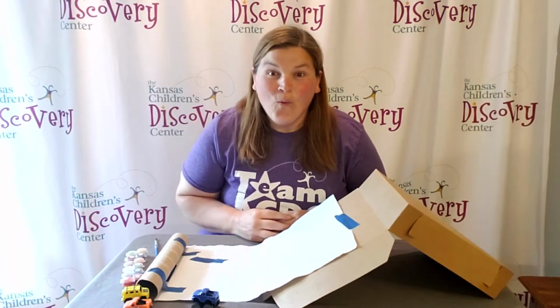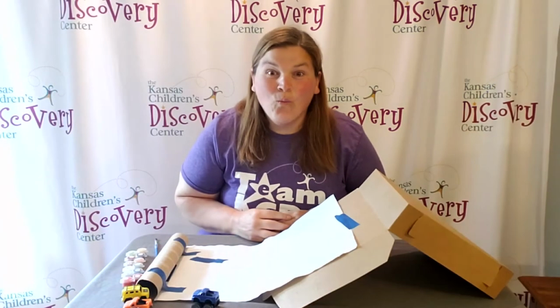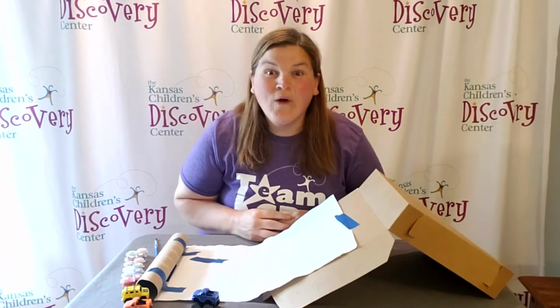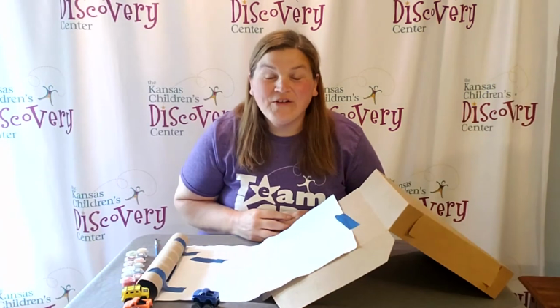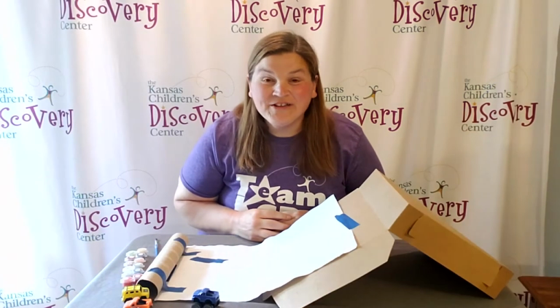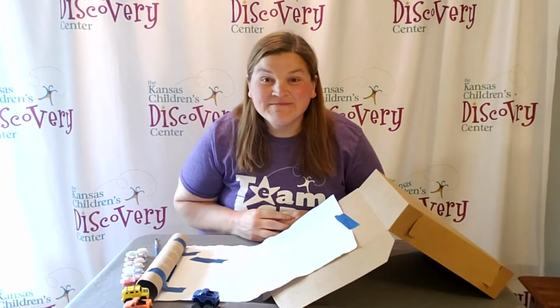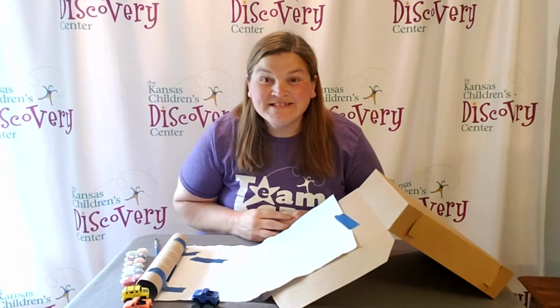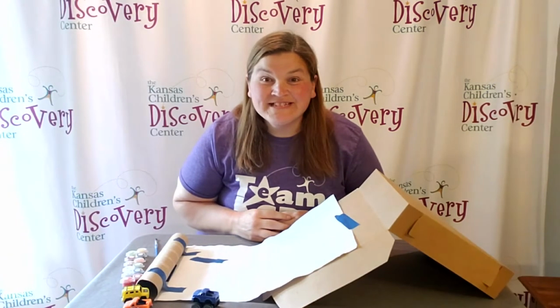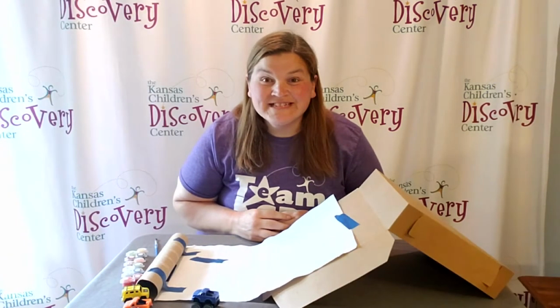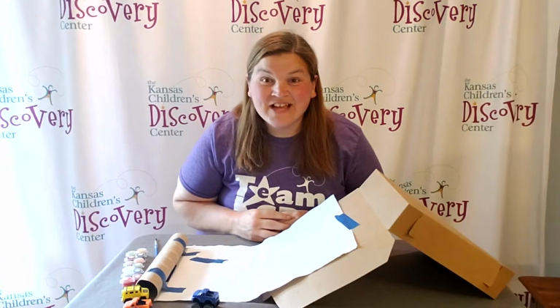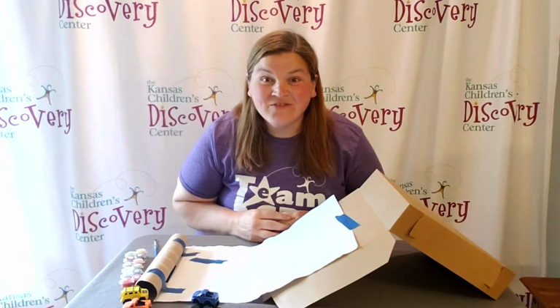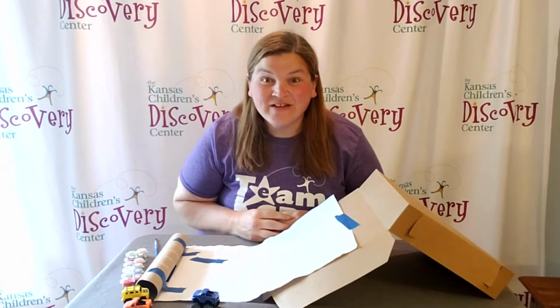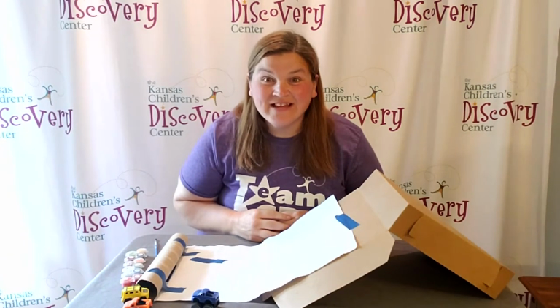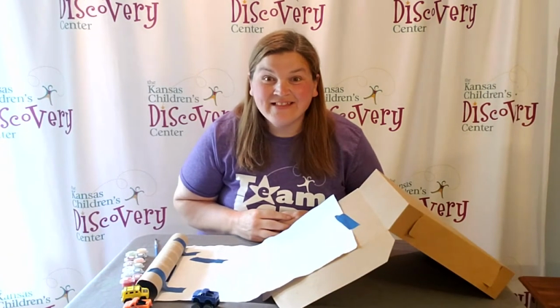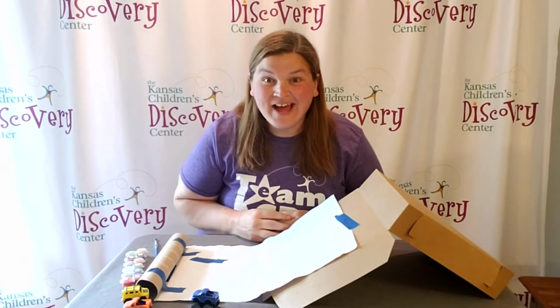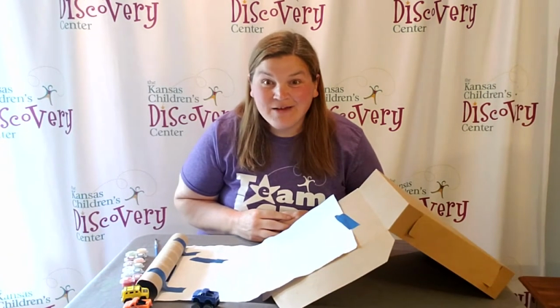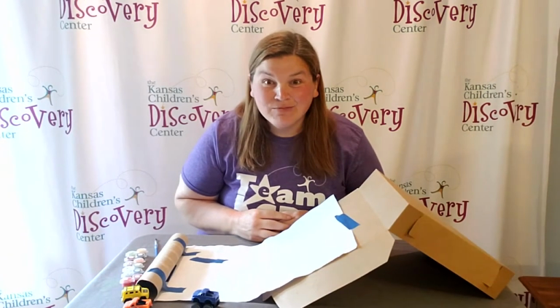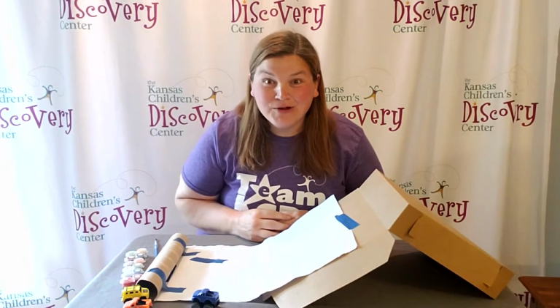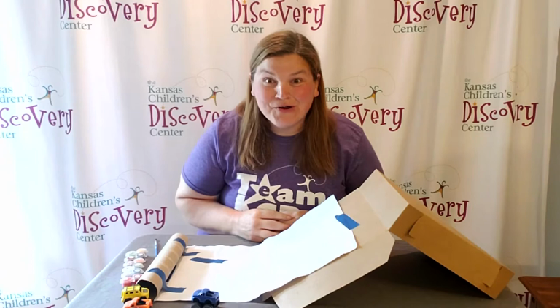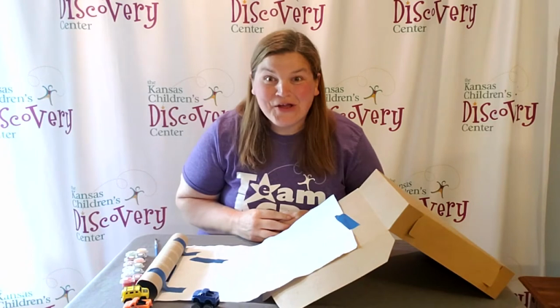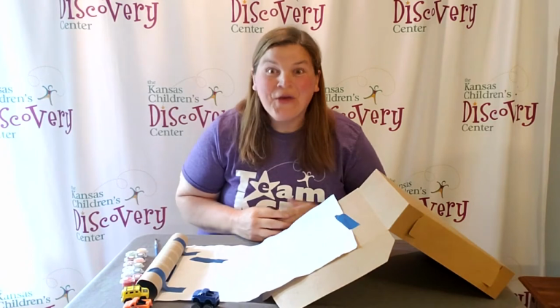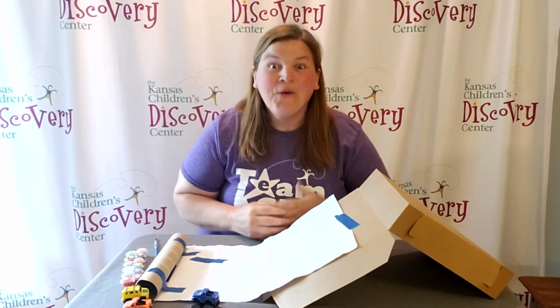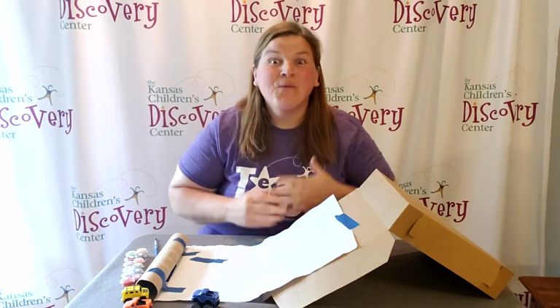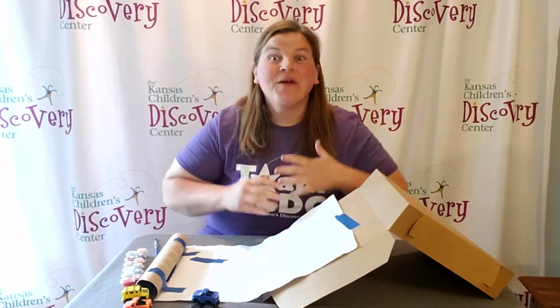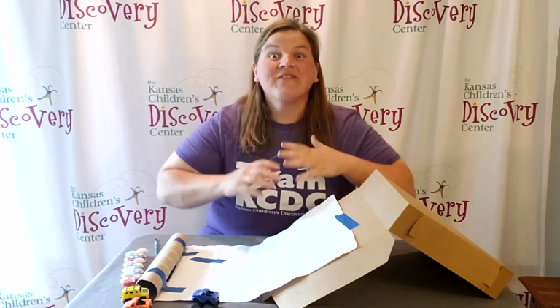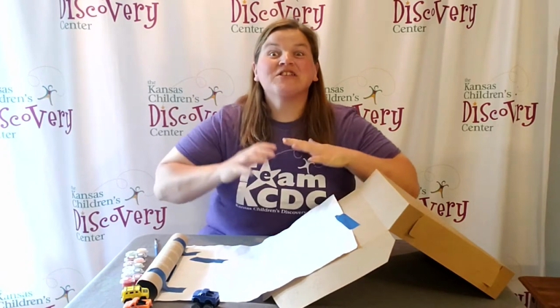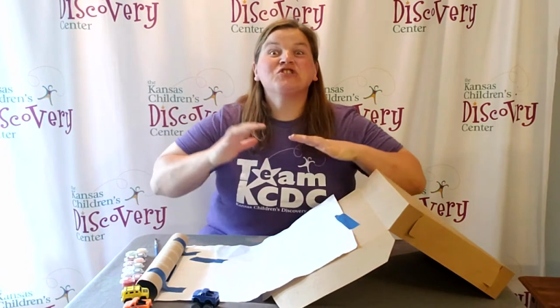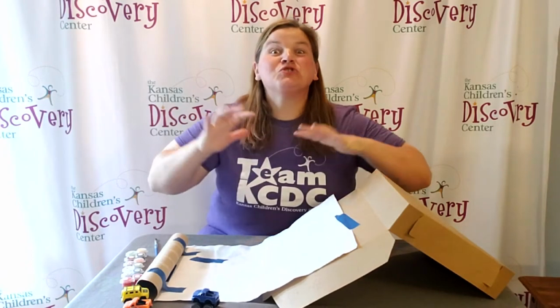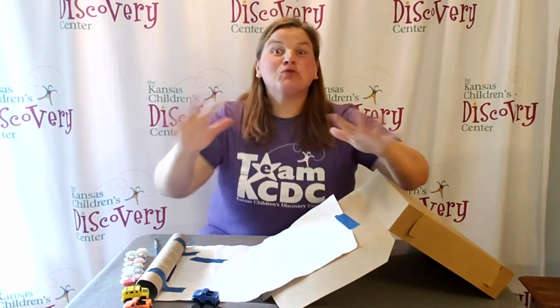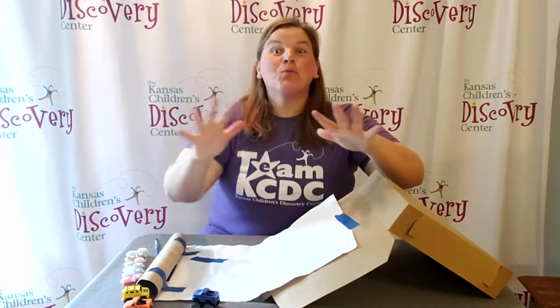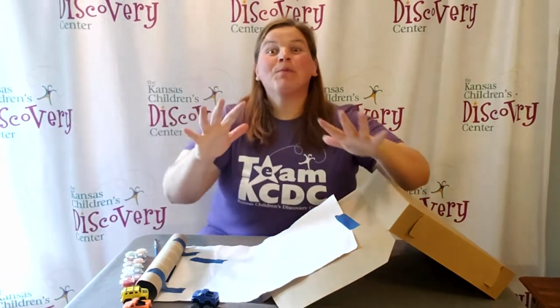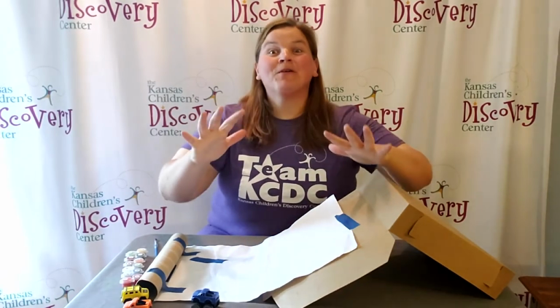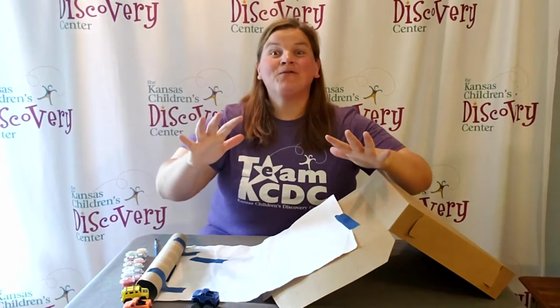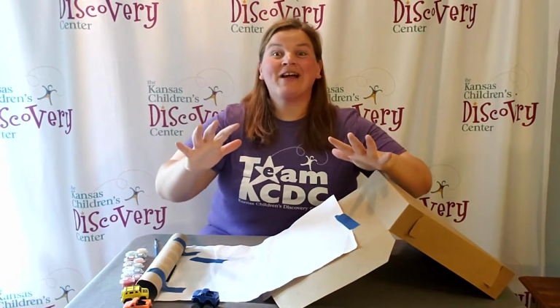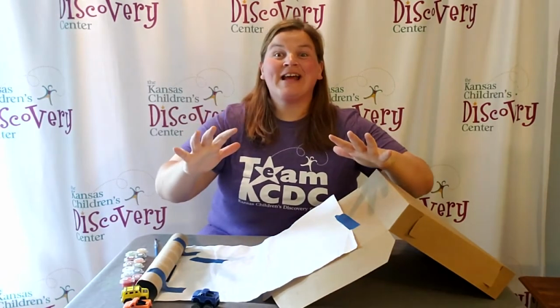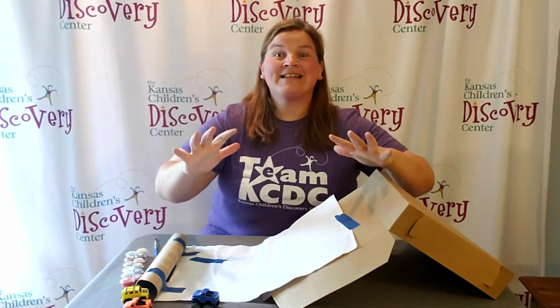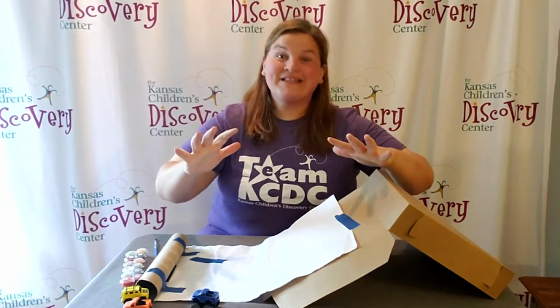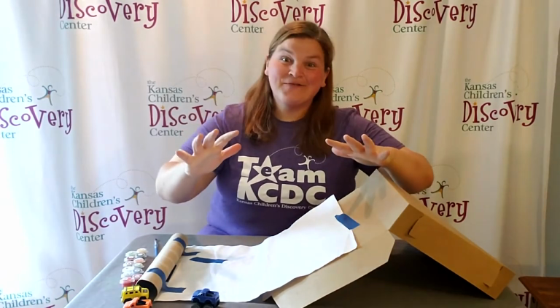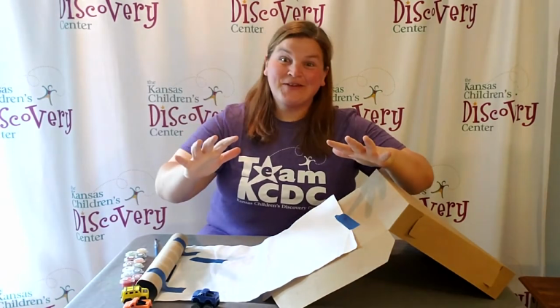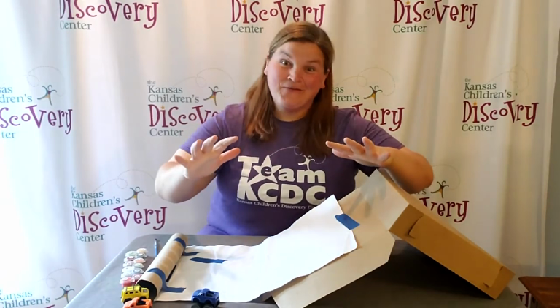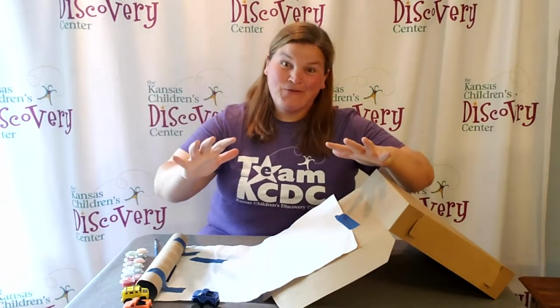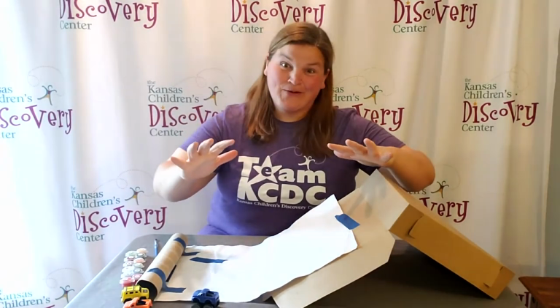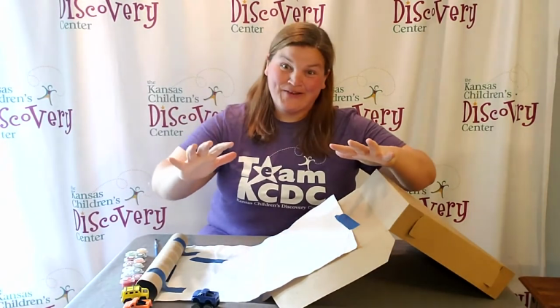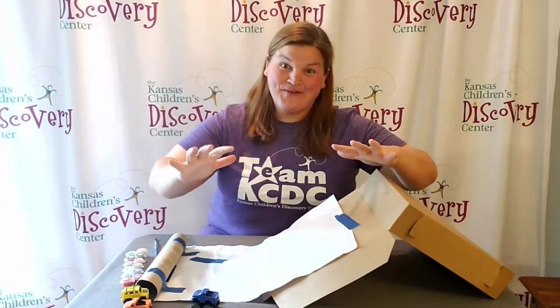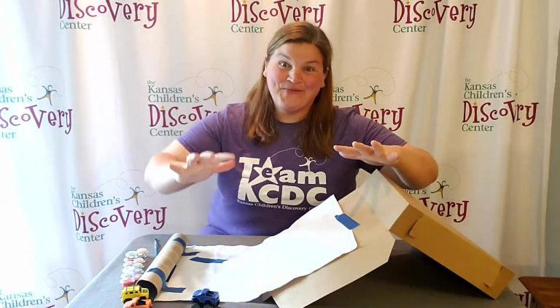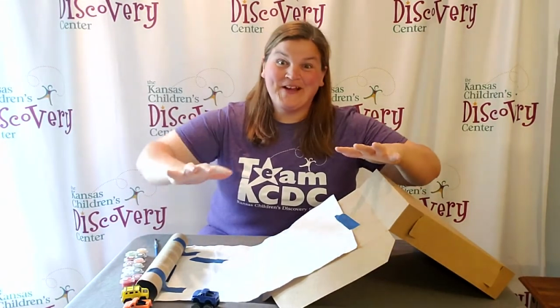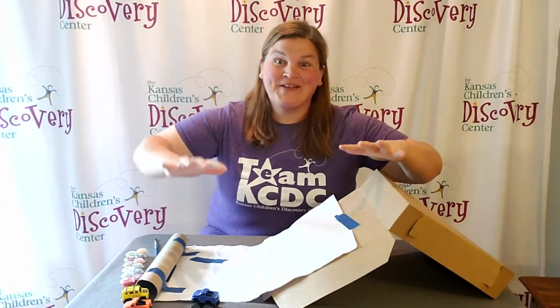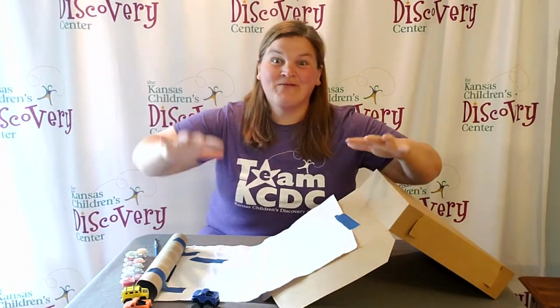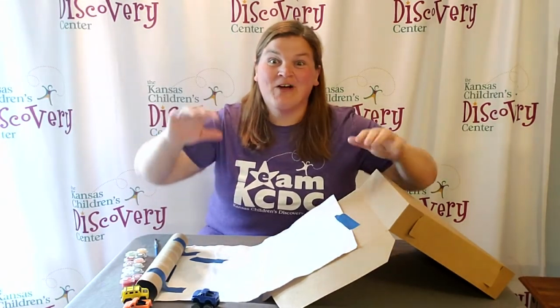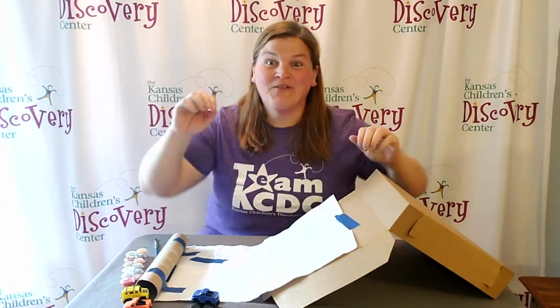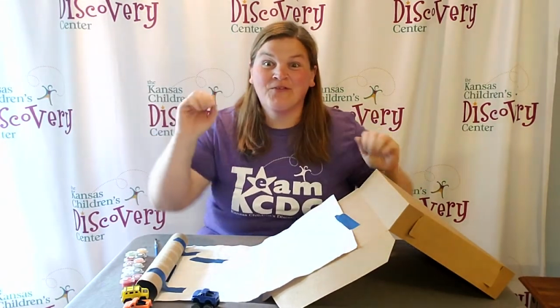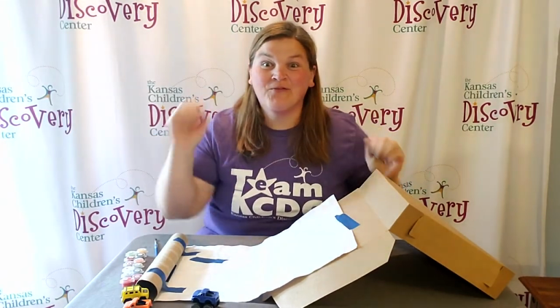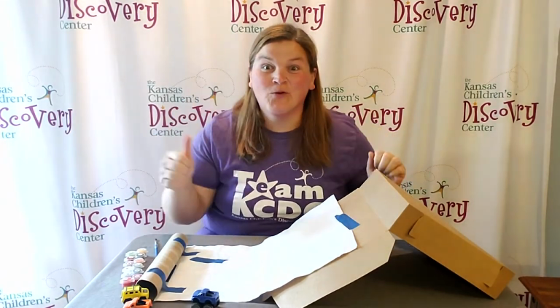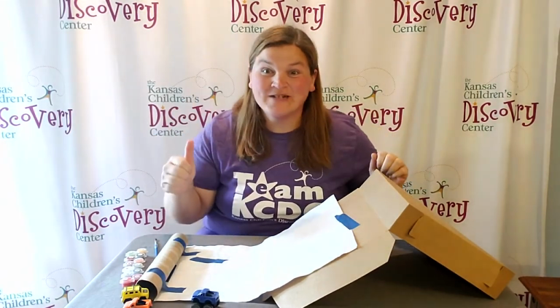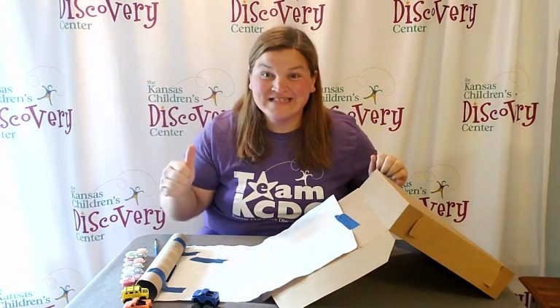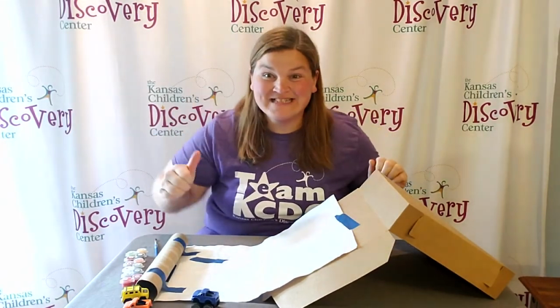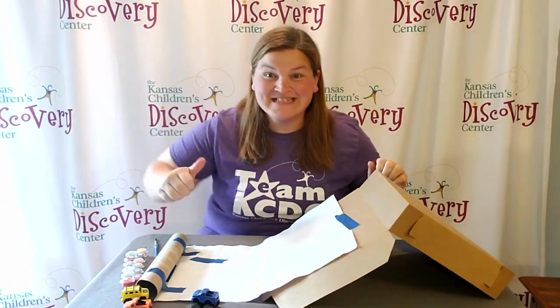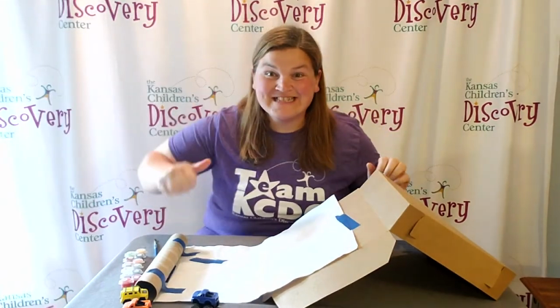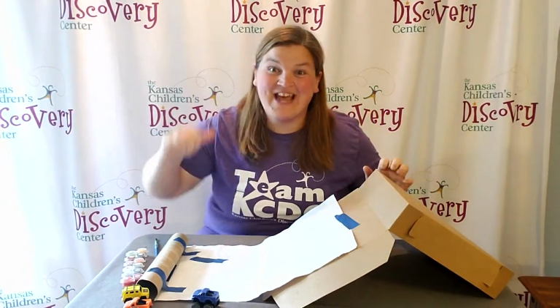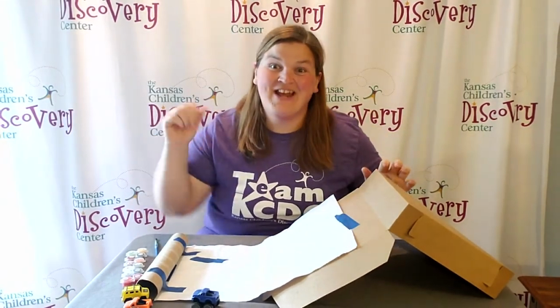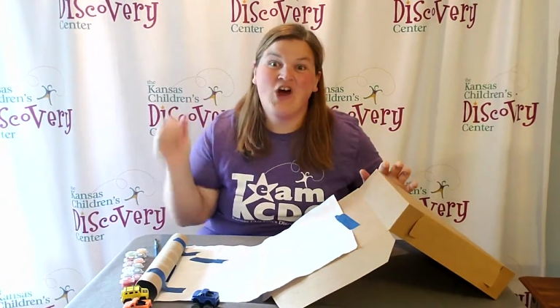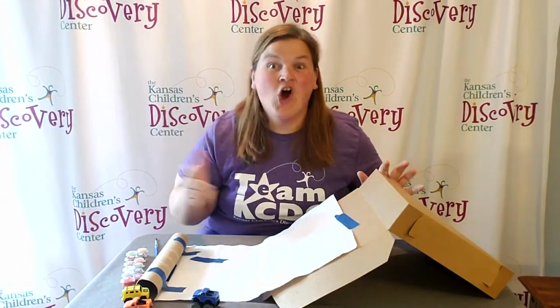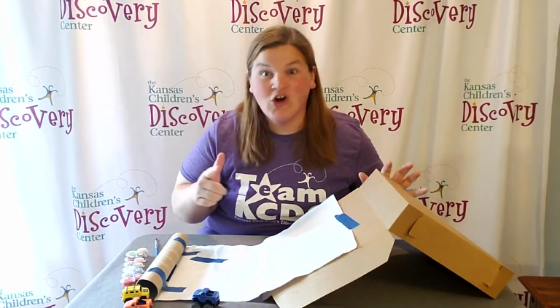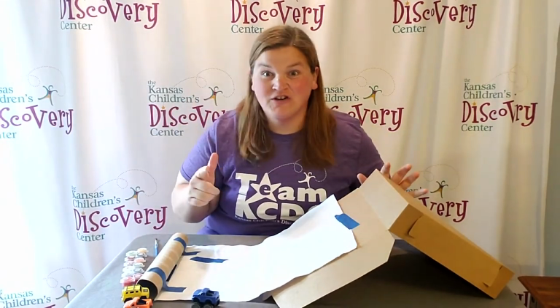Welcome to Discovery at Library! We have a super fun activity for you that involves forces and art.